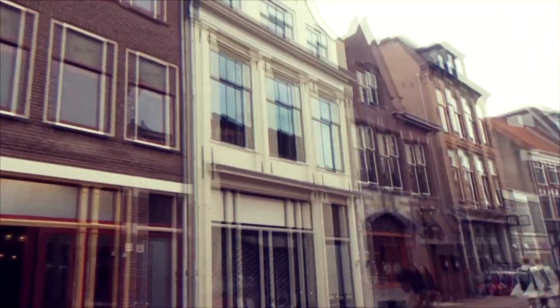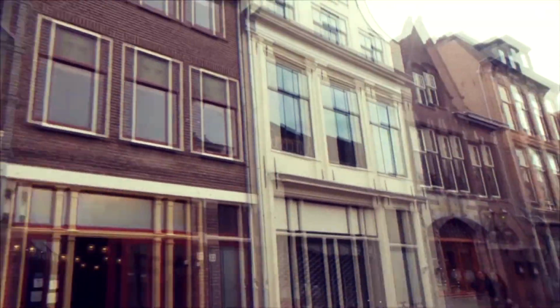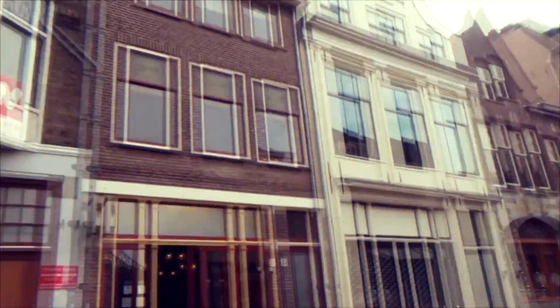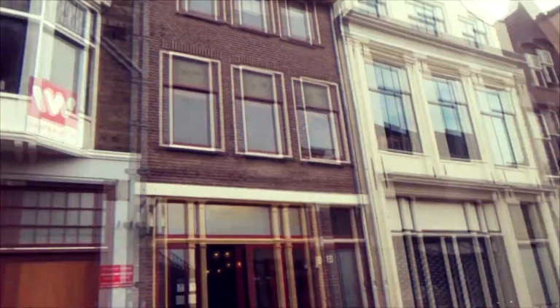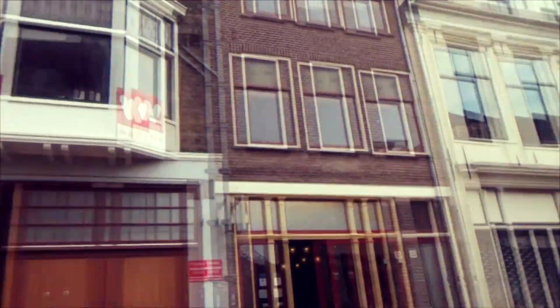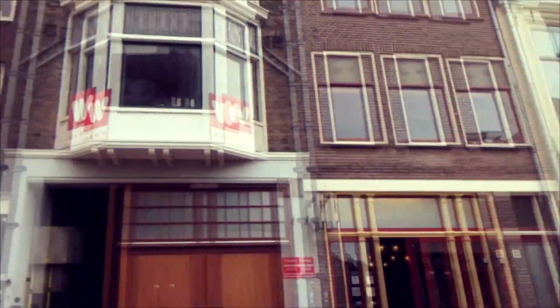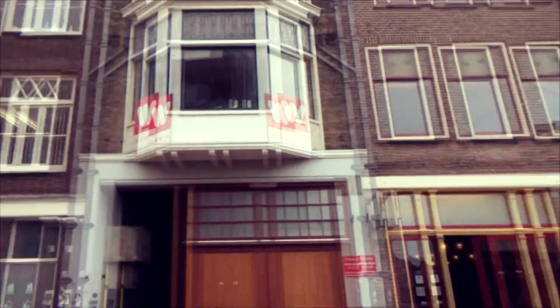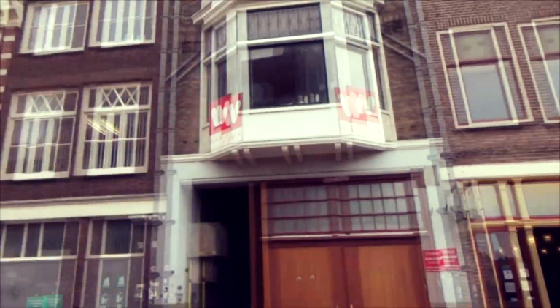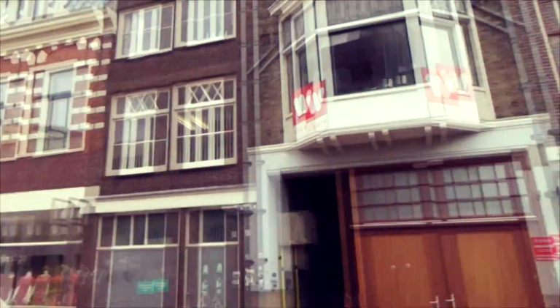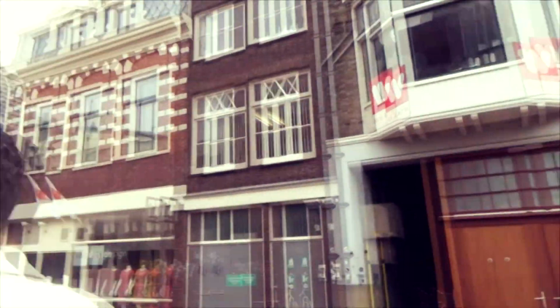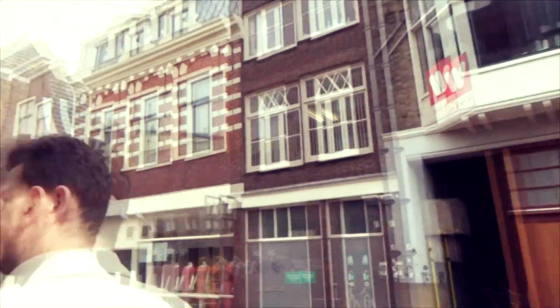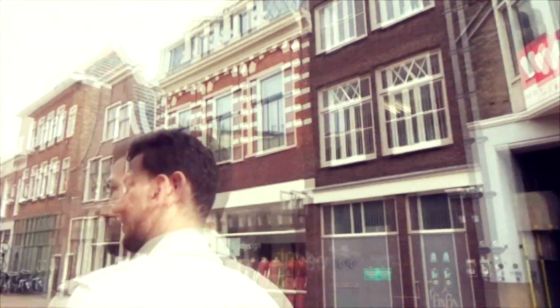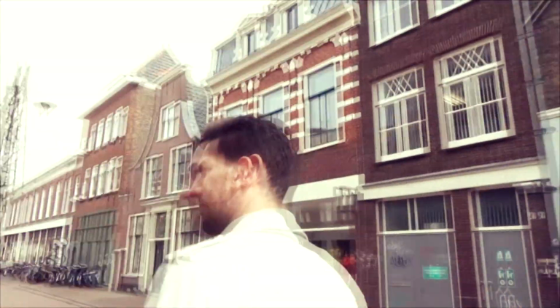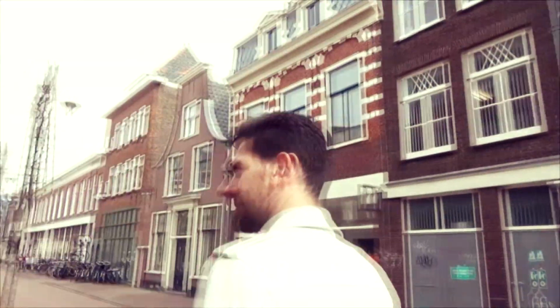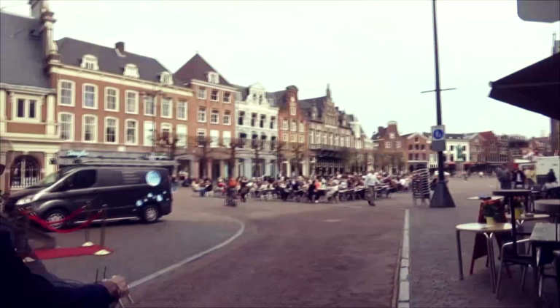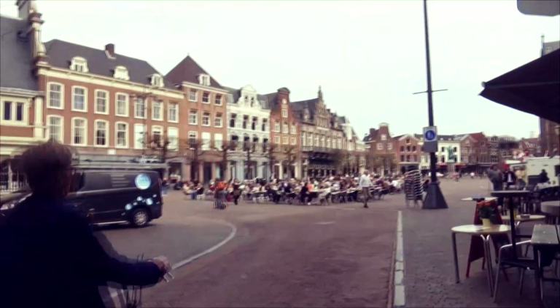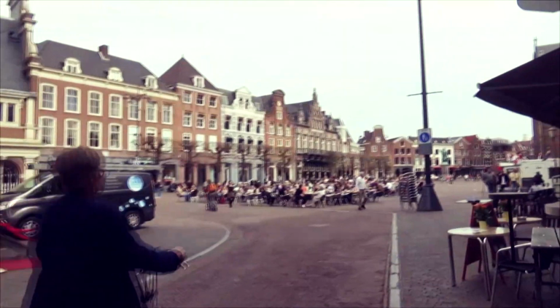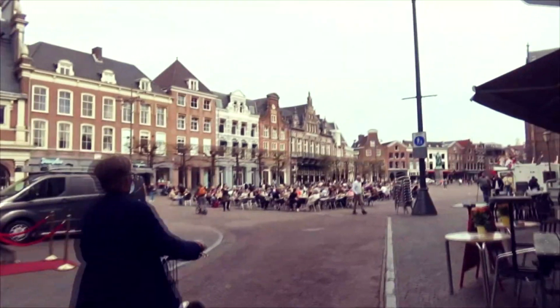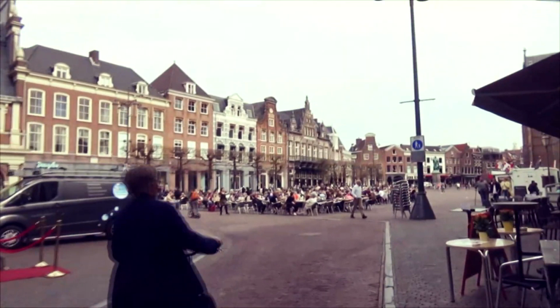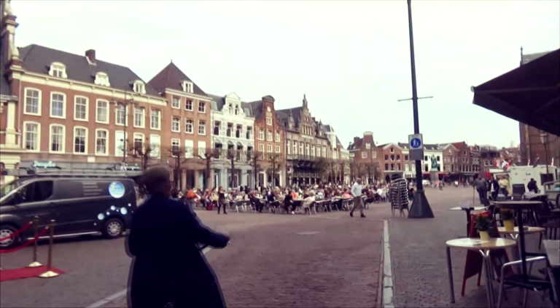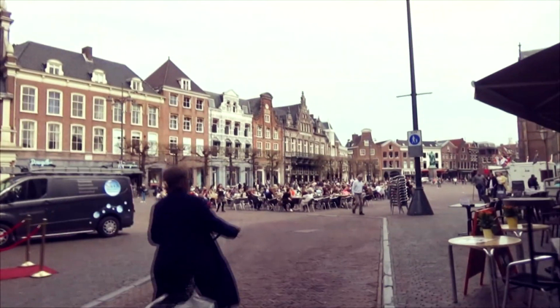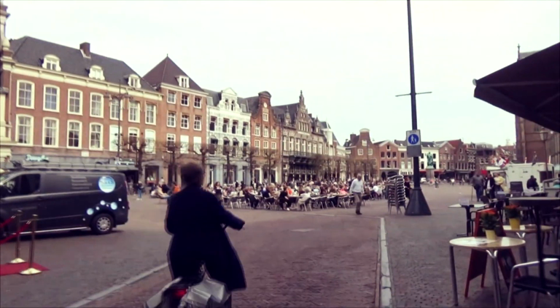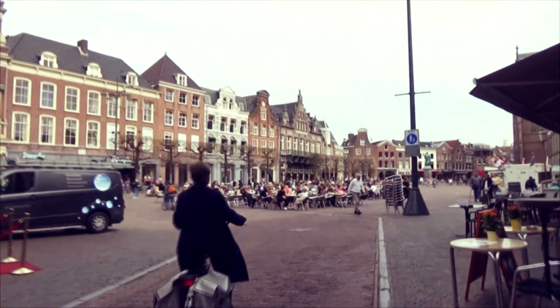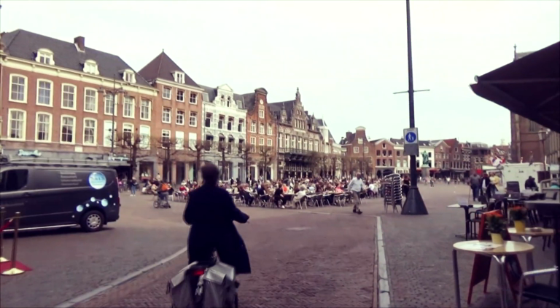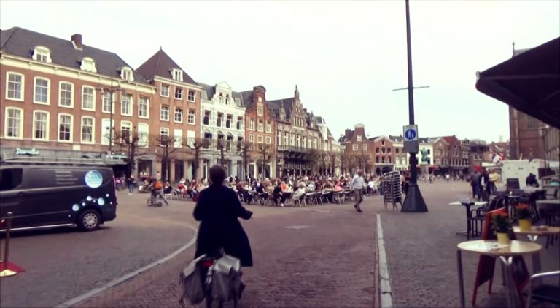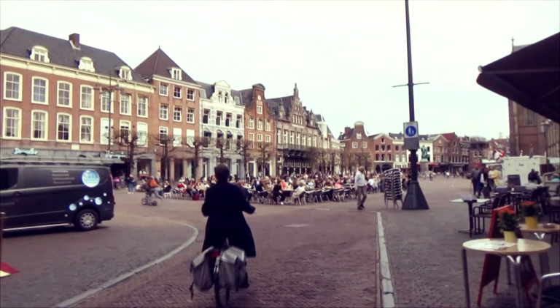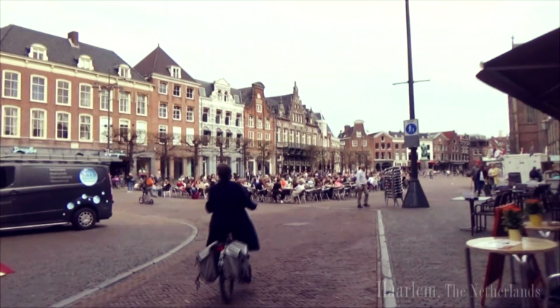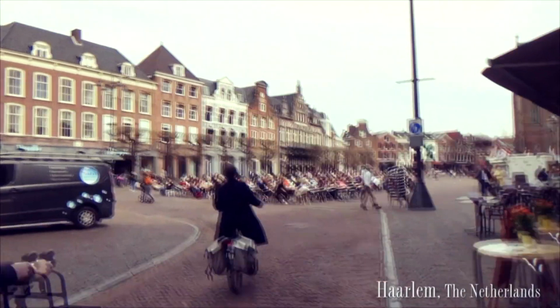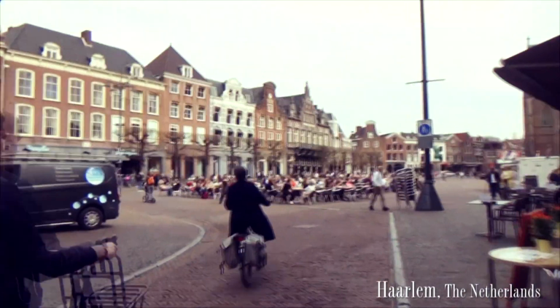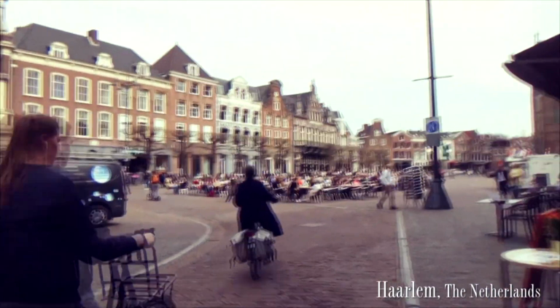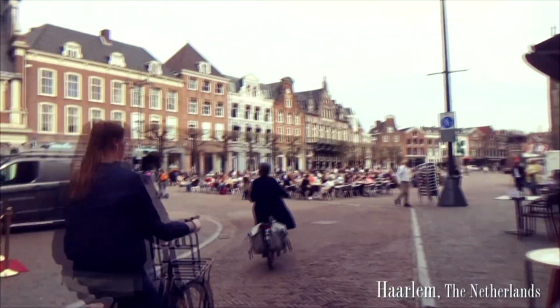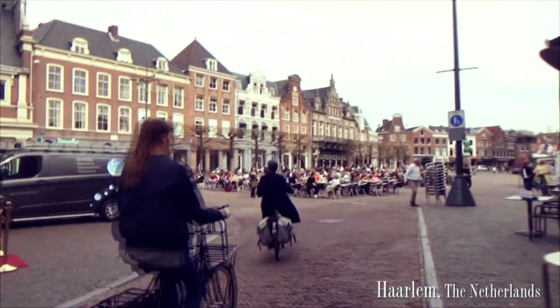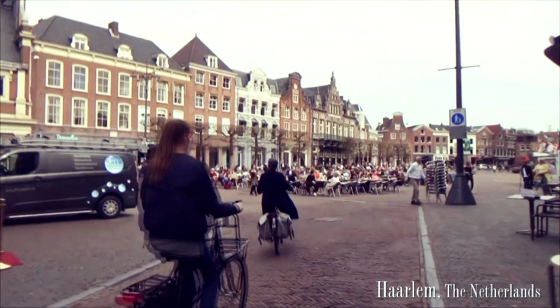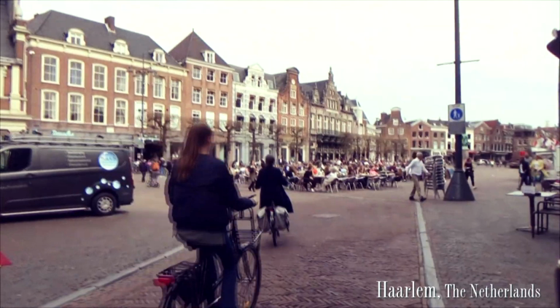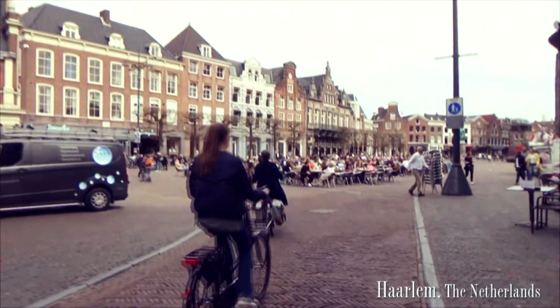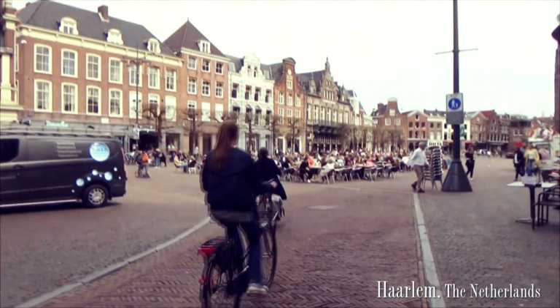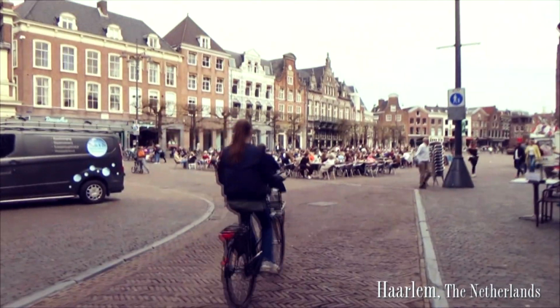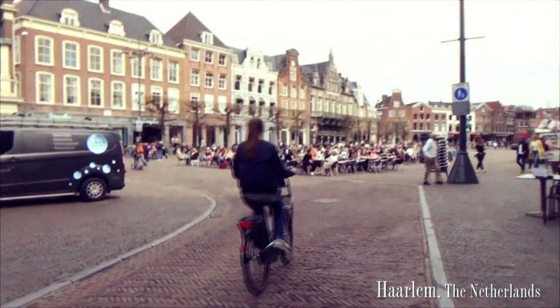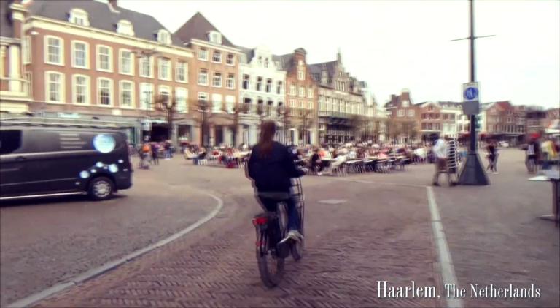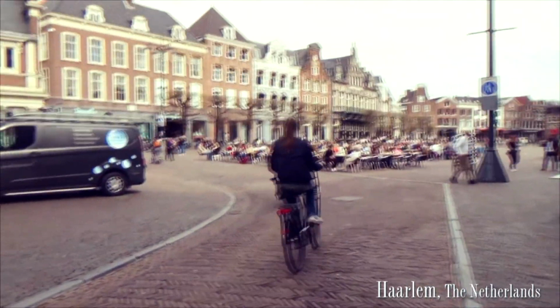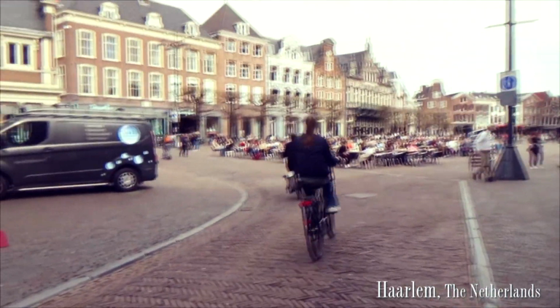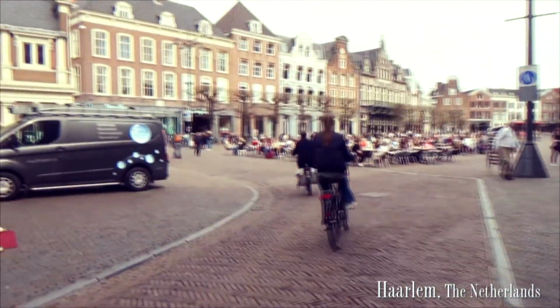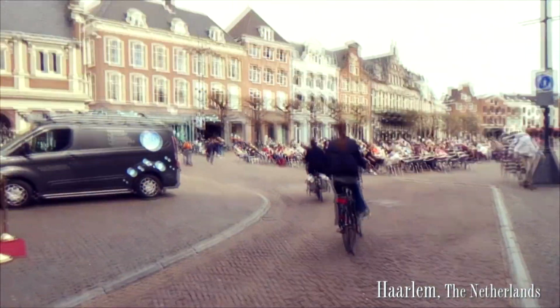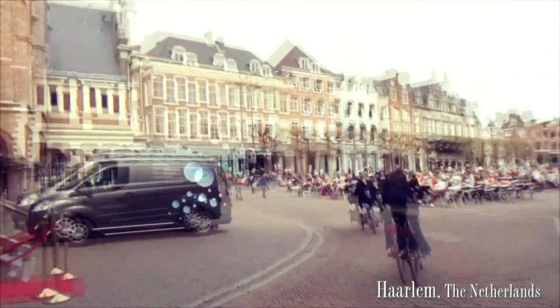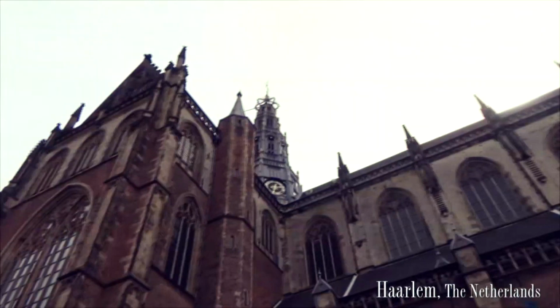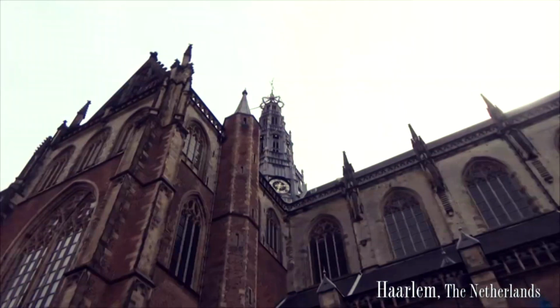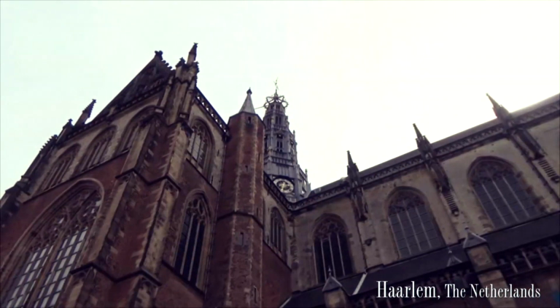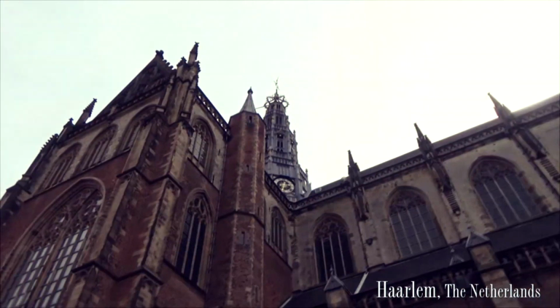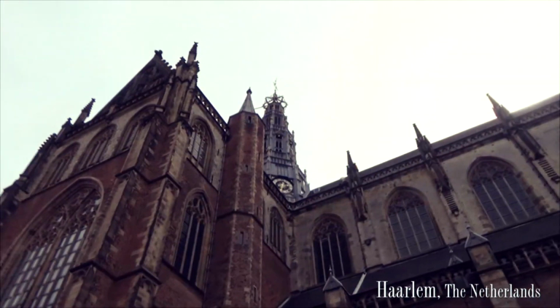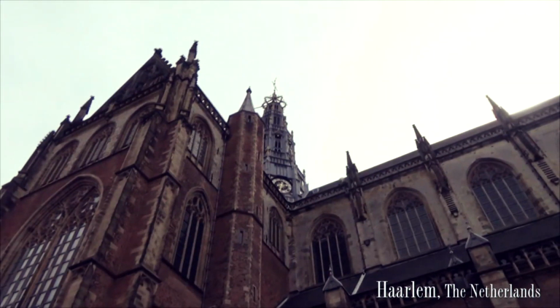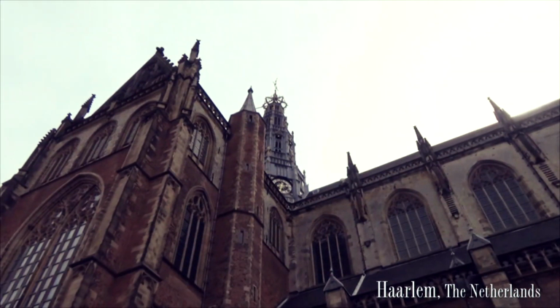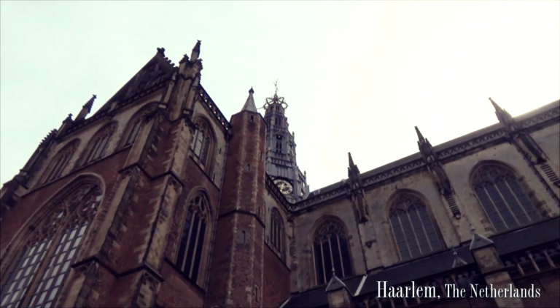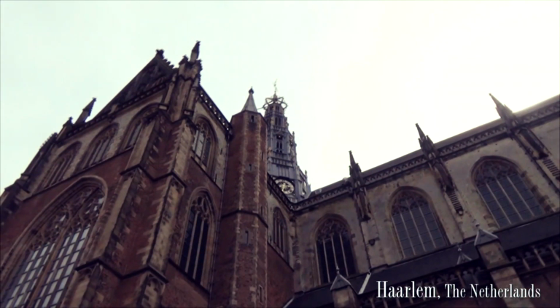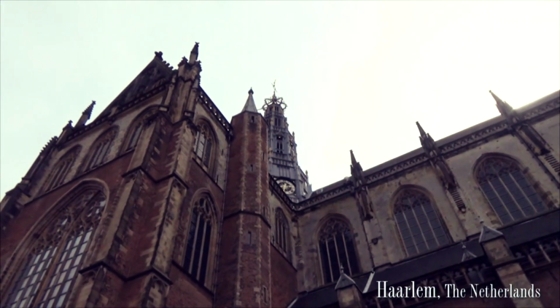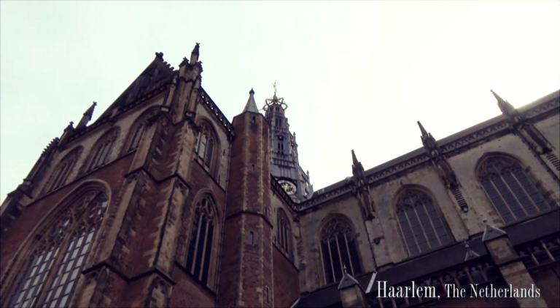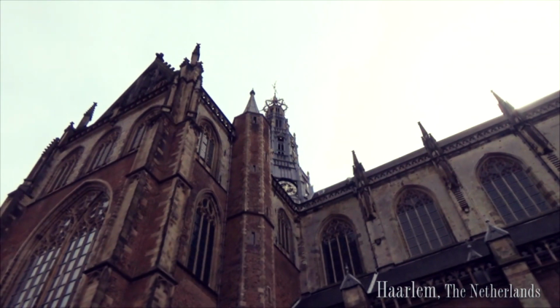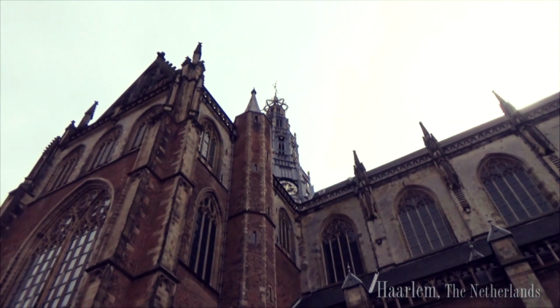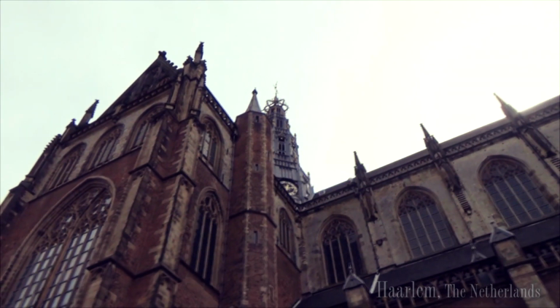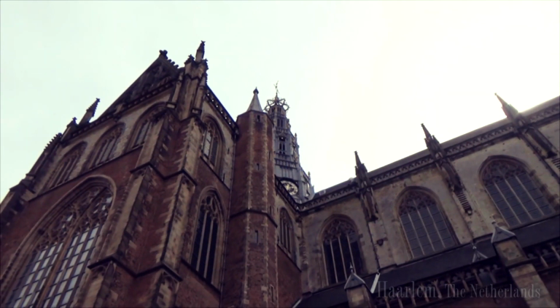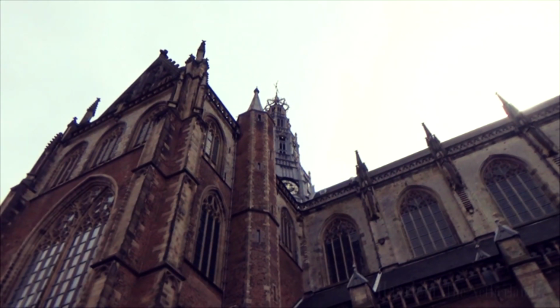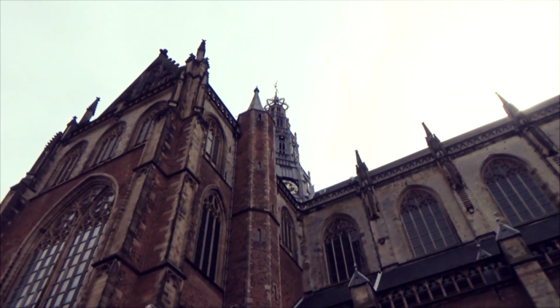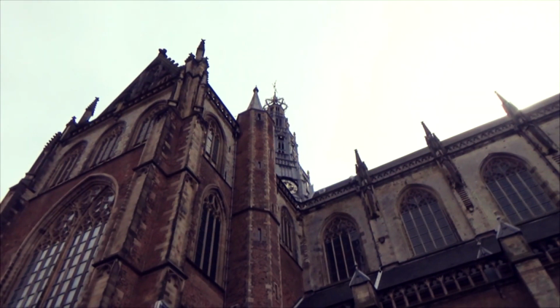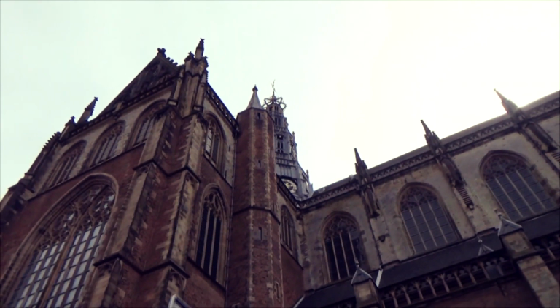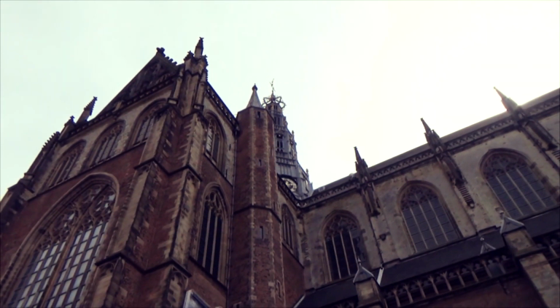Today we are visiting the Teylers Museum of Haarlem, the first museum of the Netherlands.